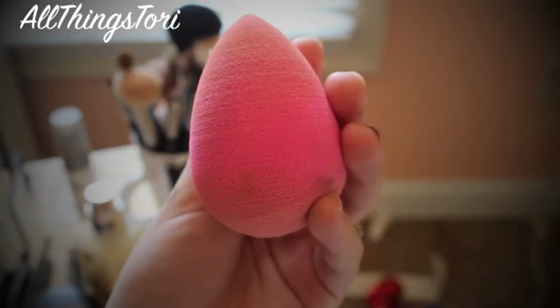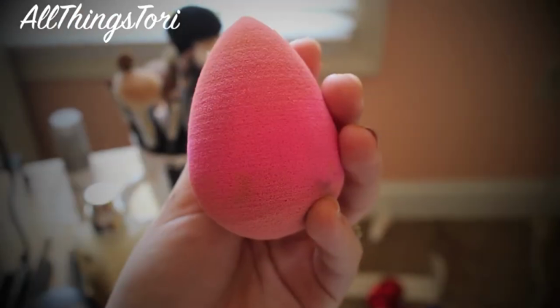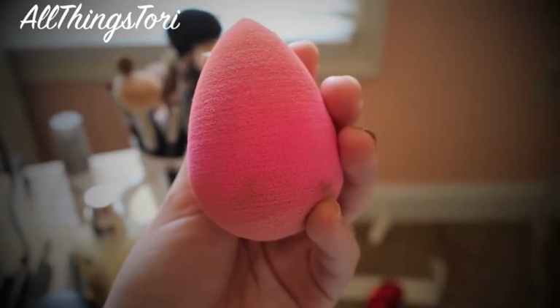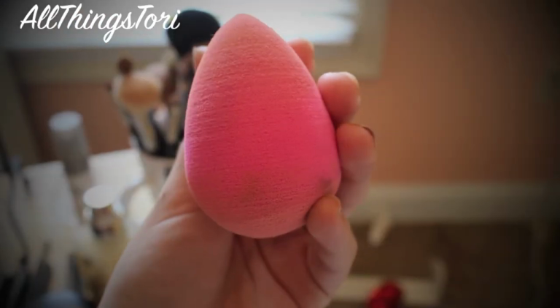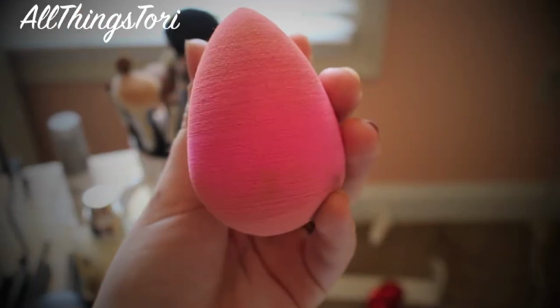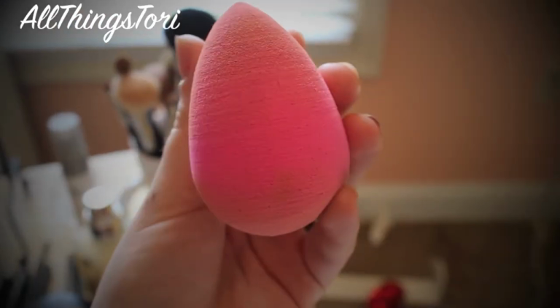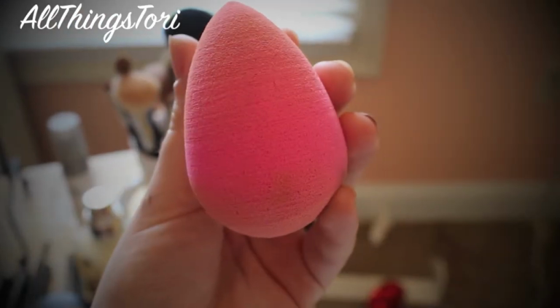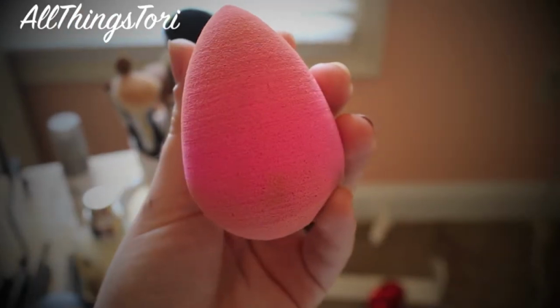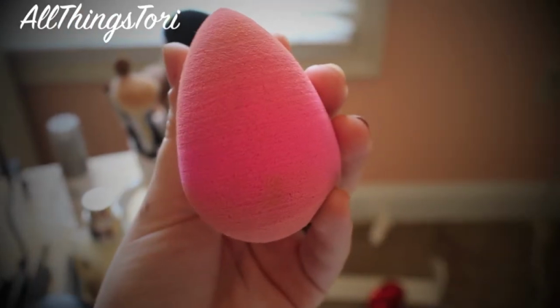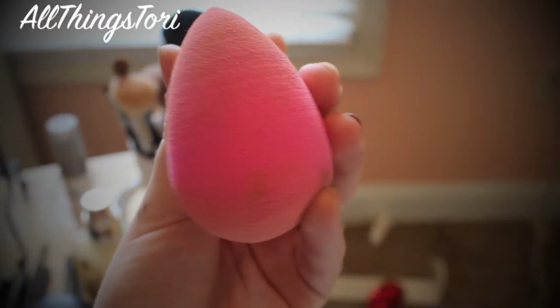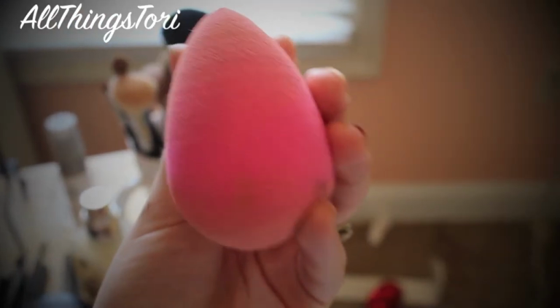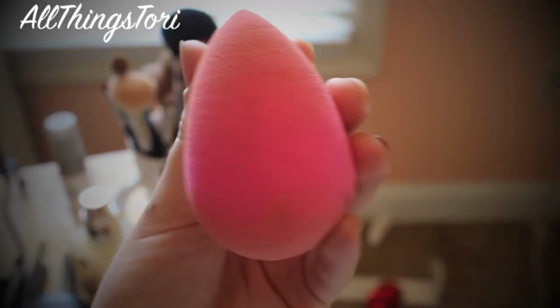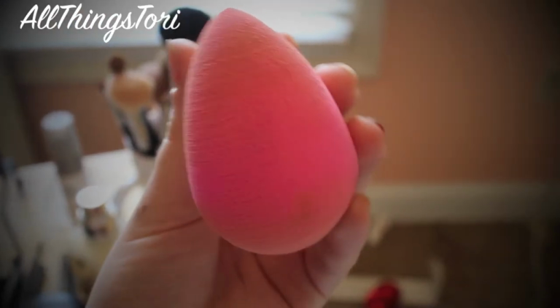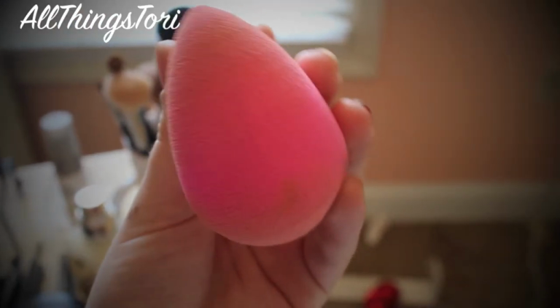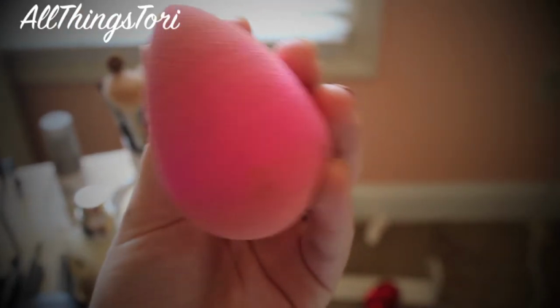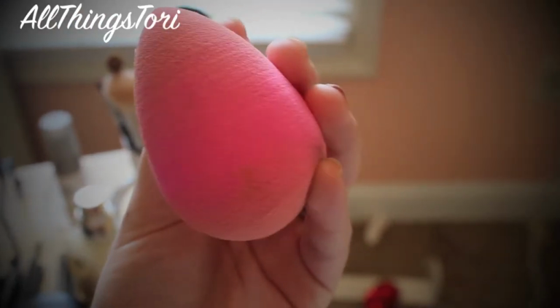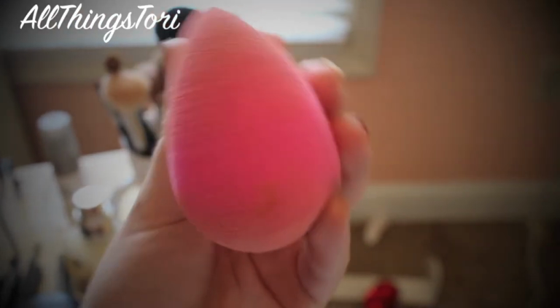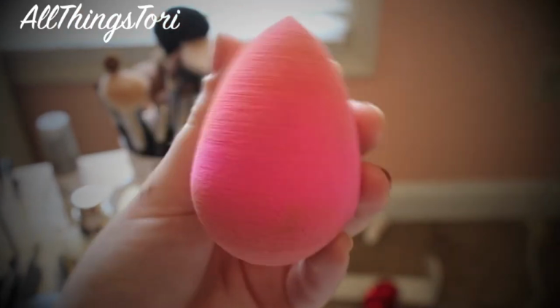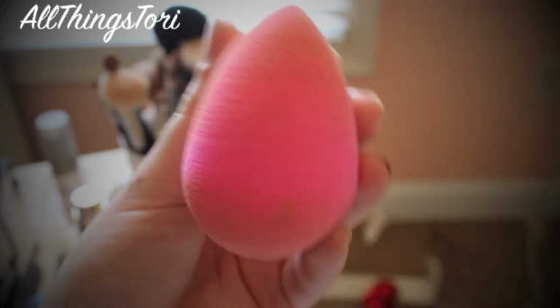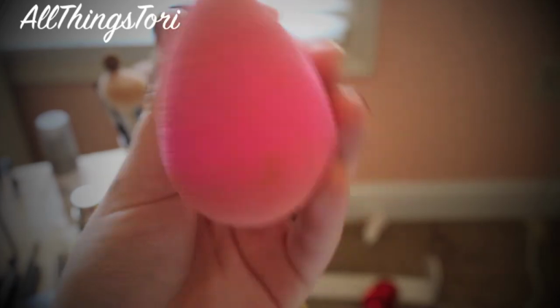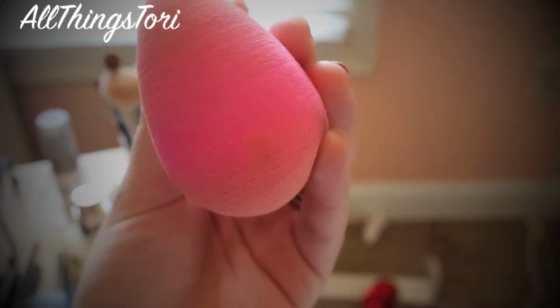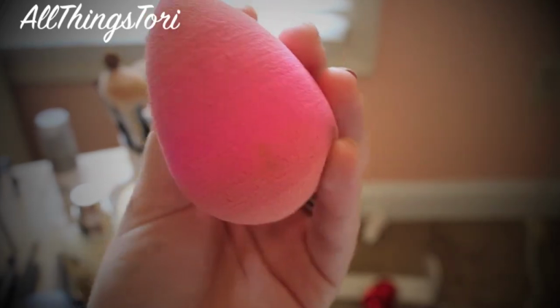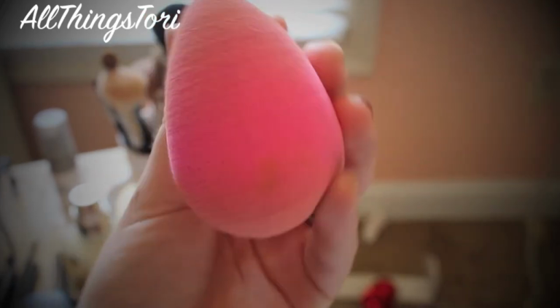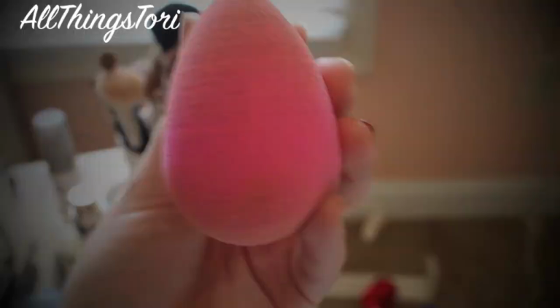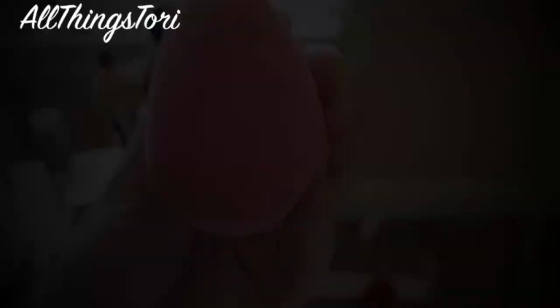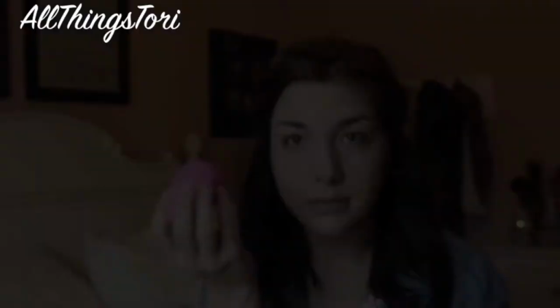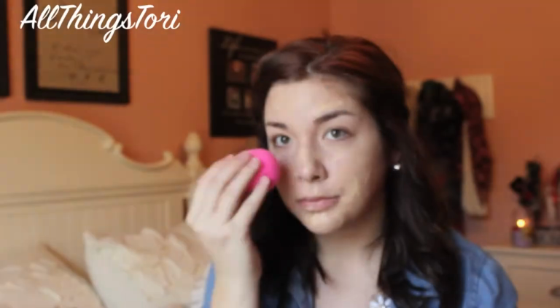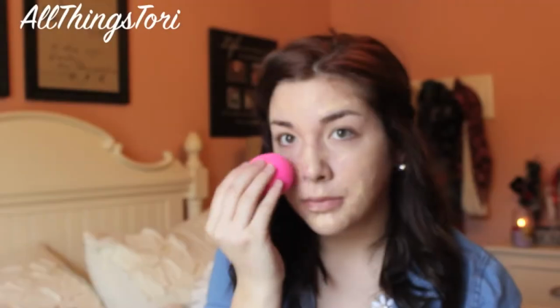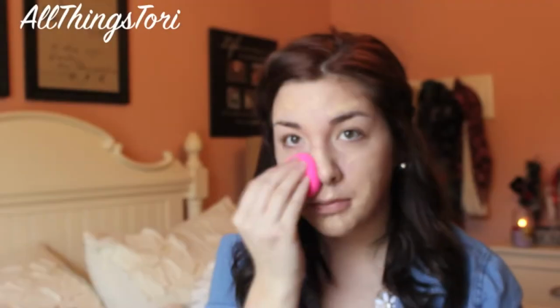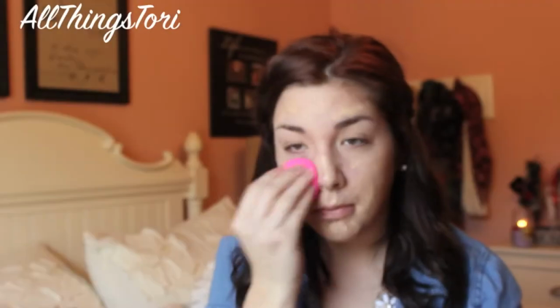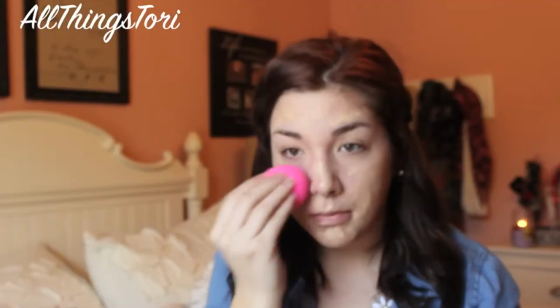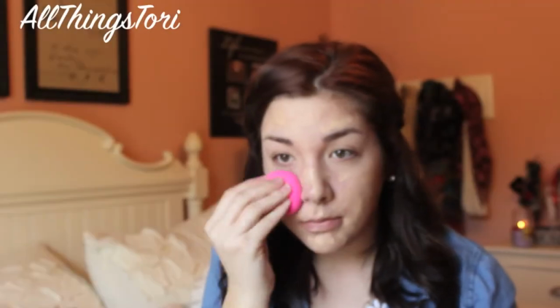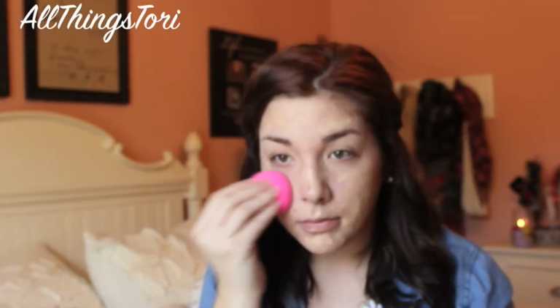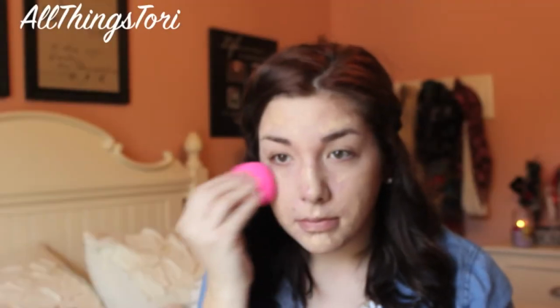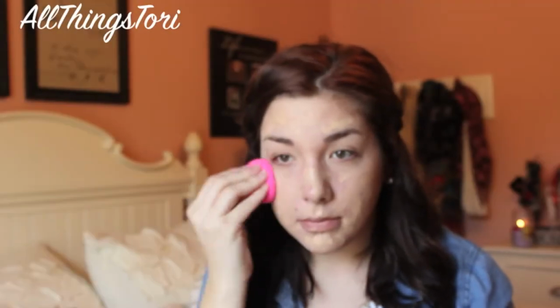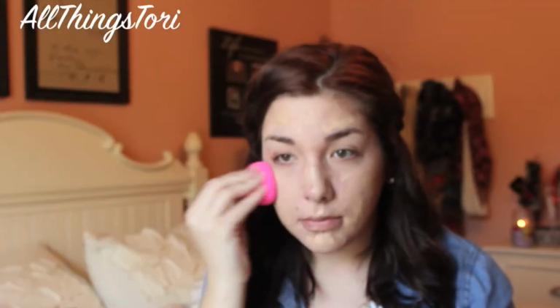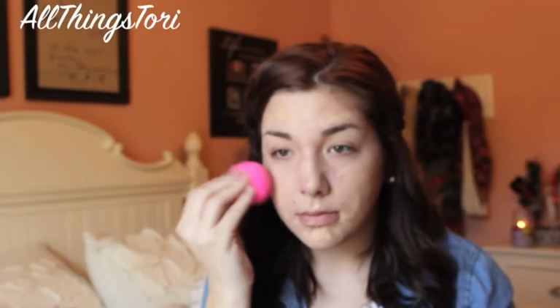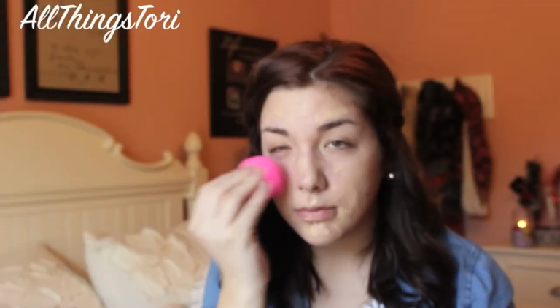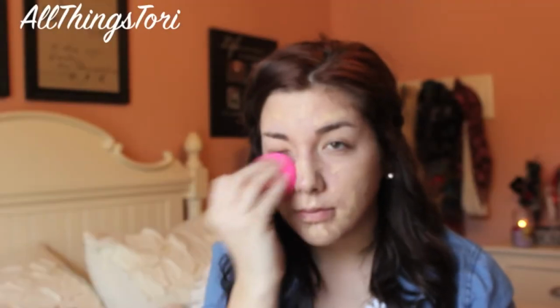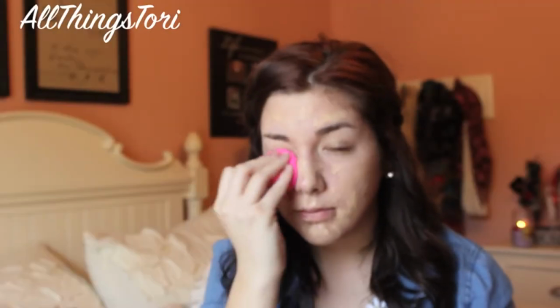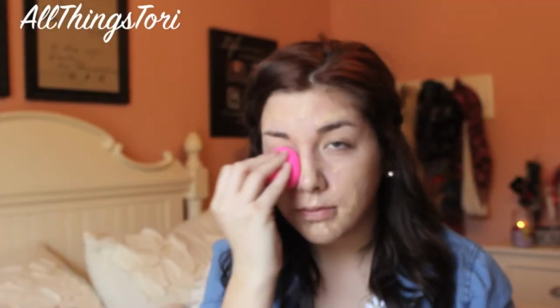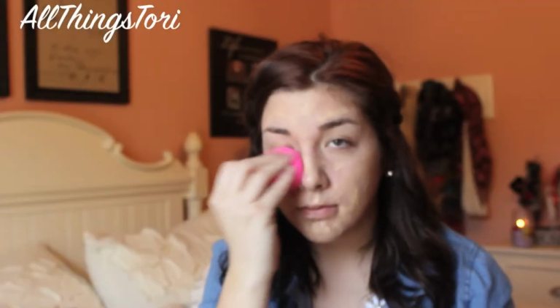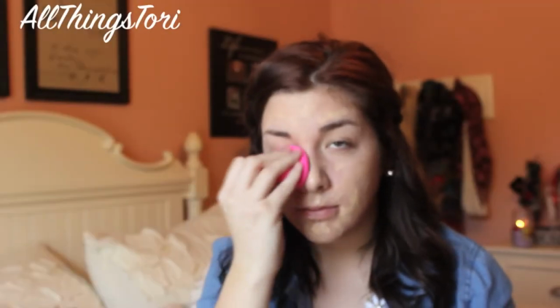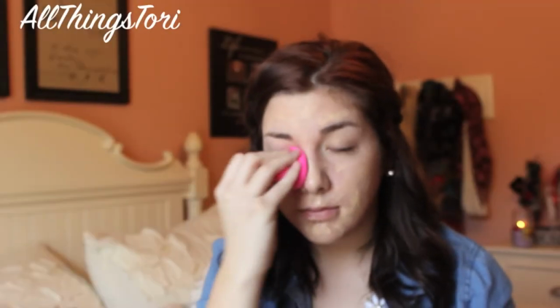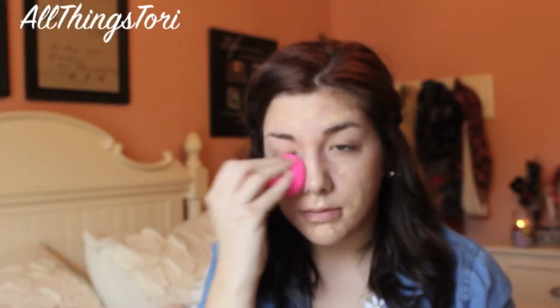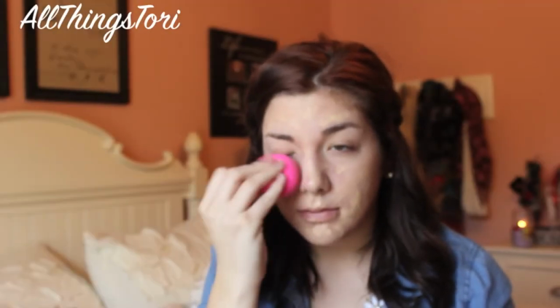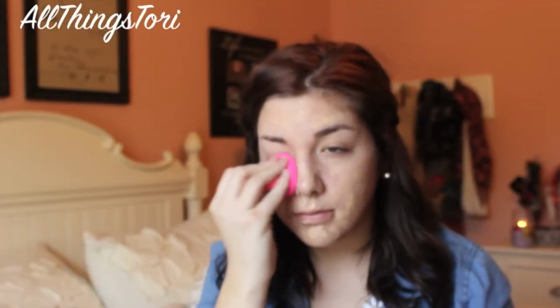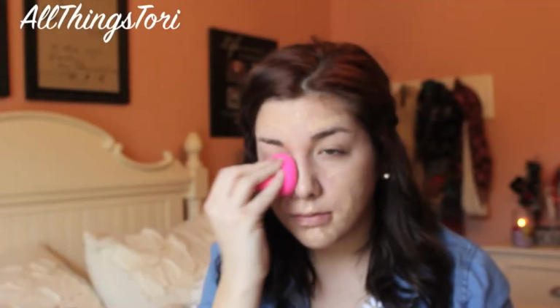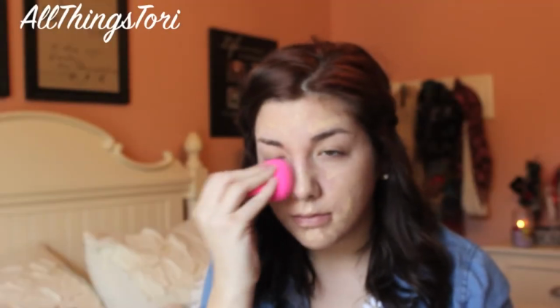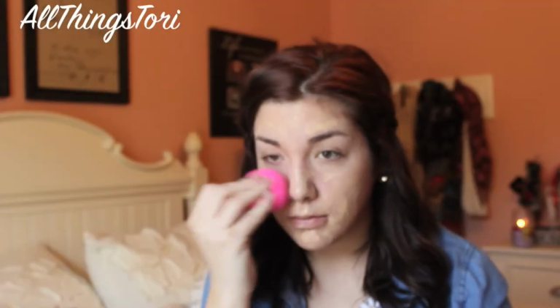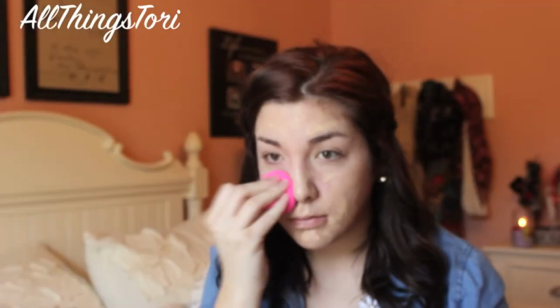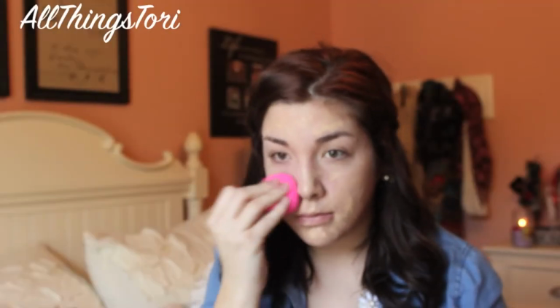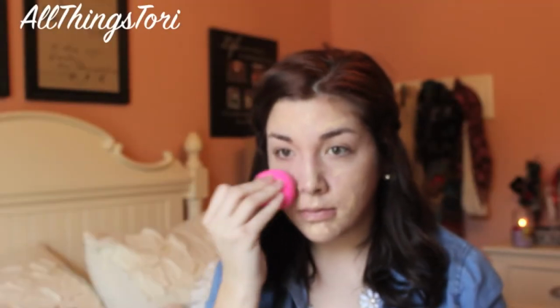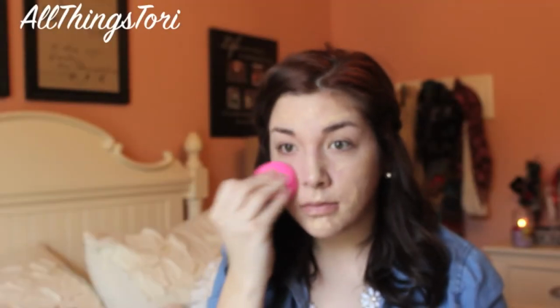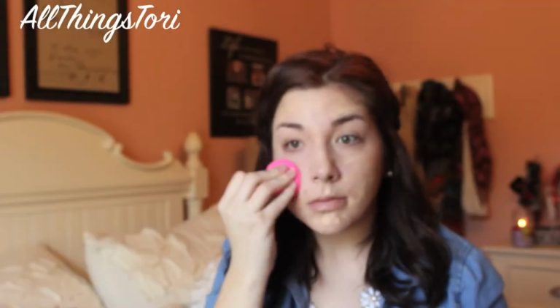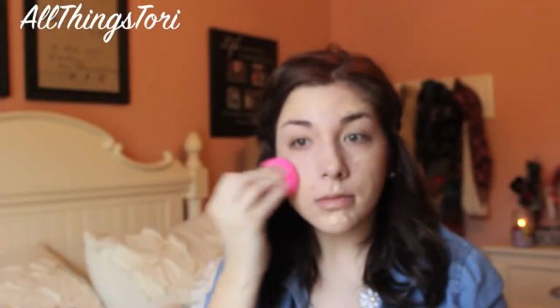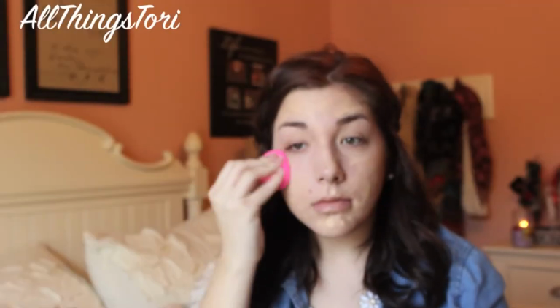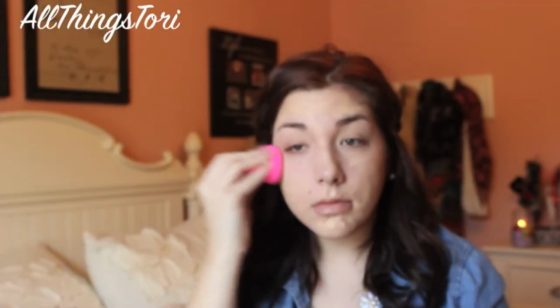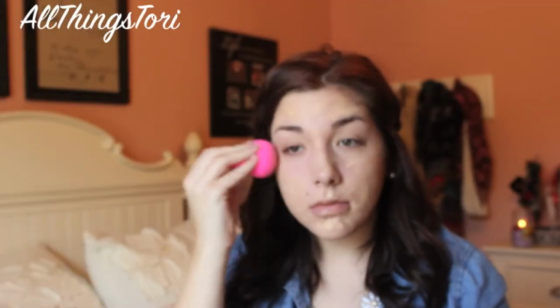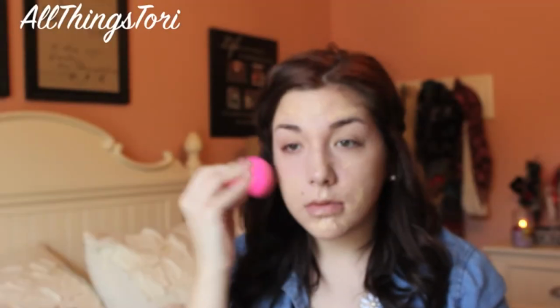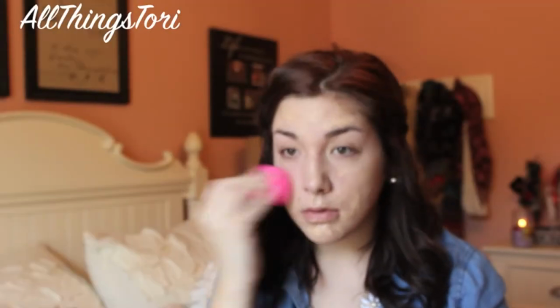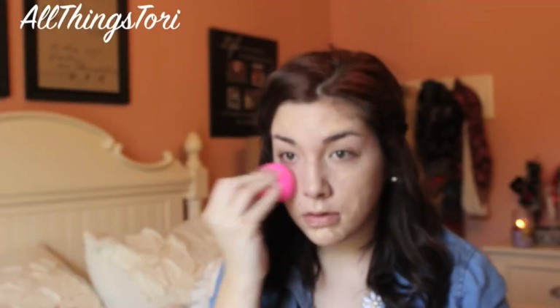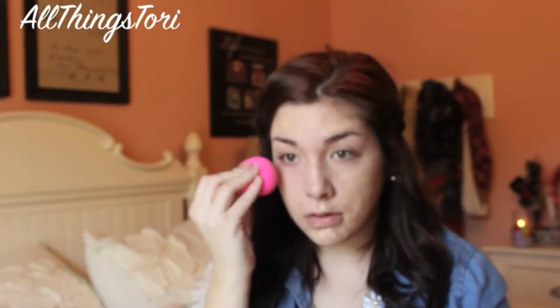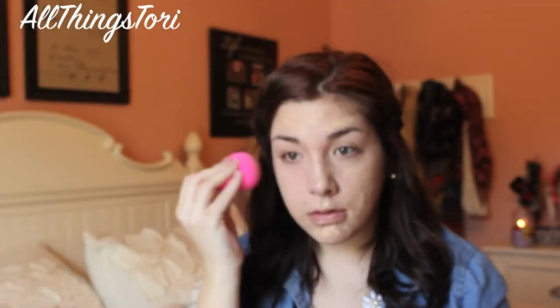And then to blend it out, I'm just taking my Beauty Blender and just dabbing it all over my face and blending it all out.